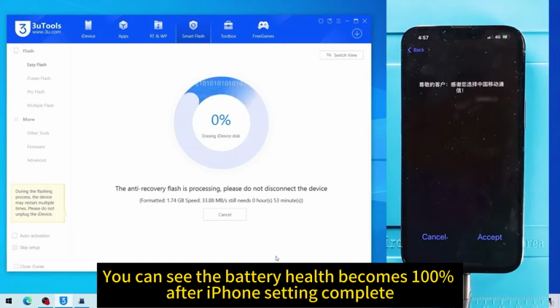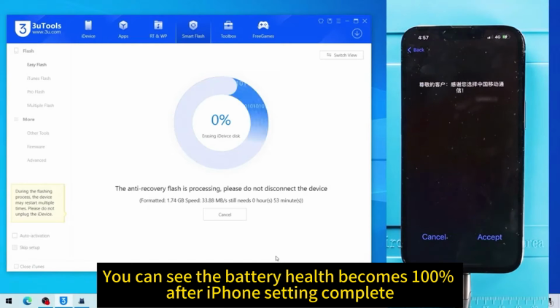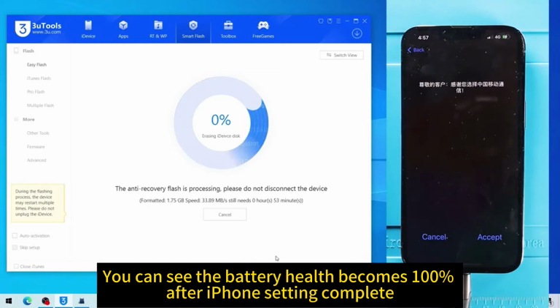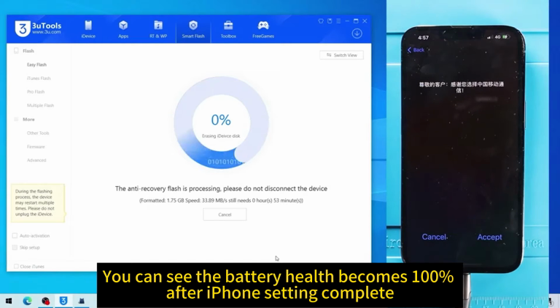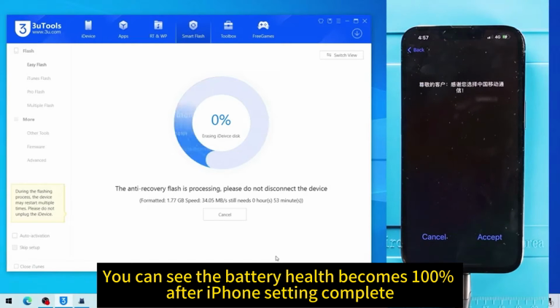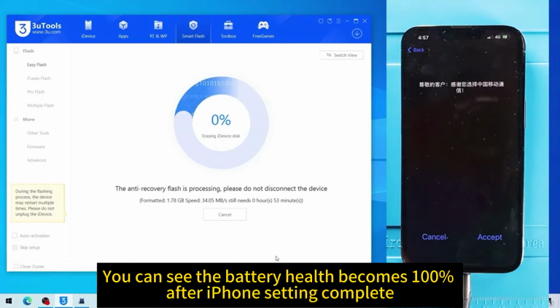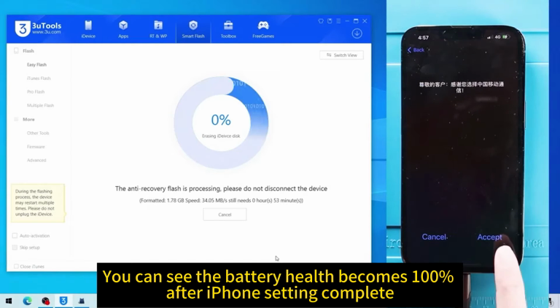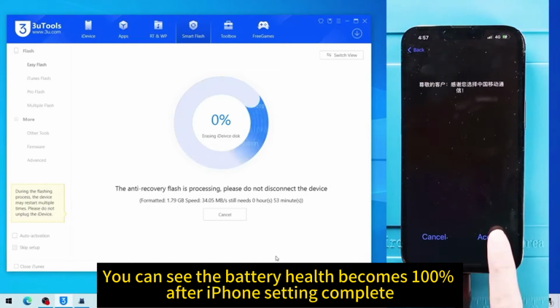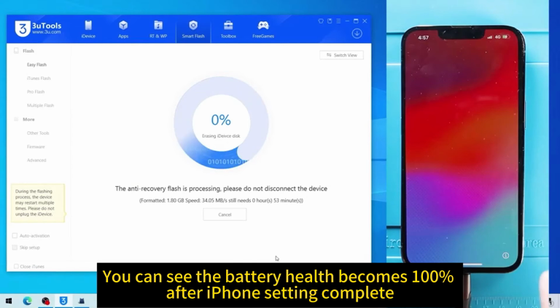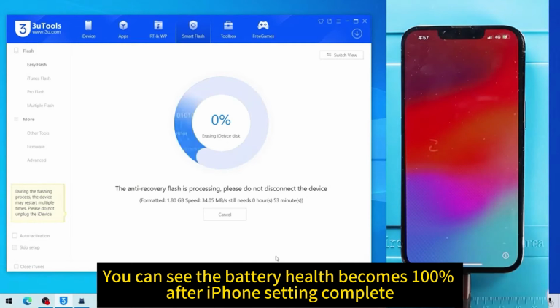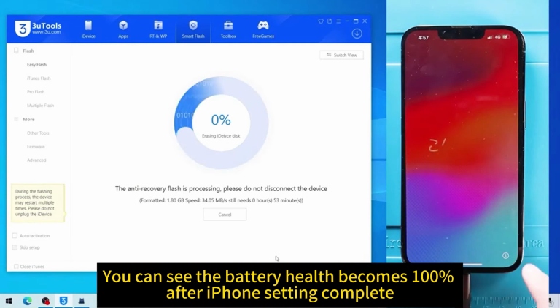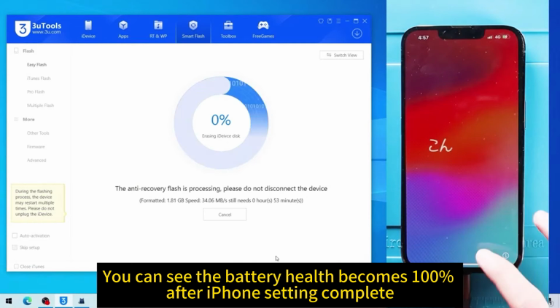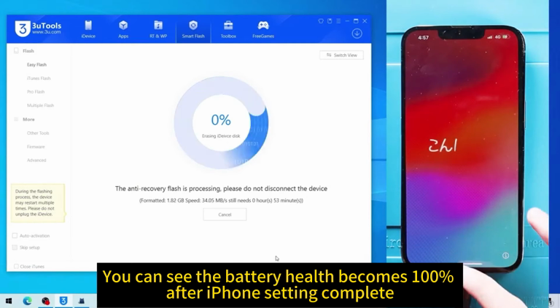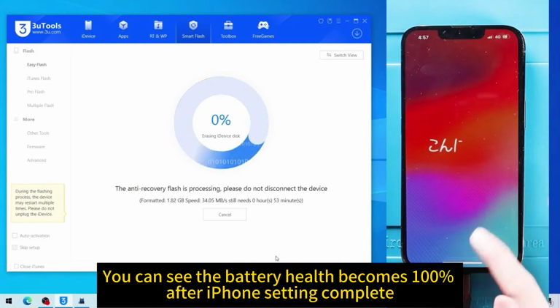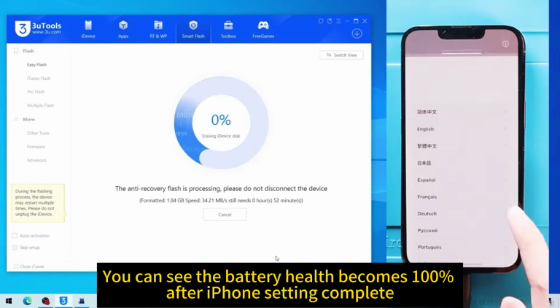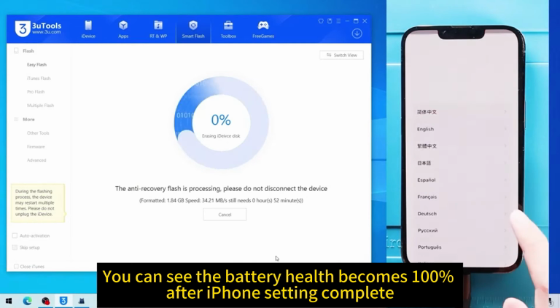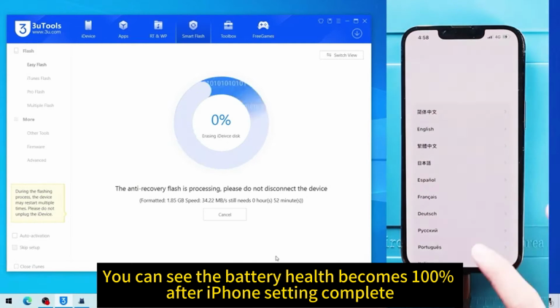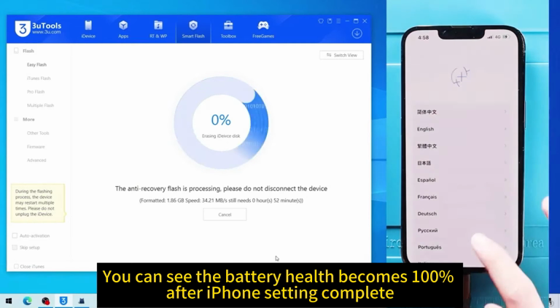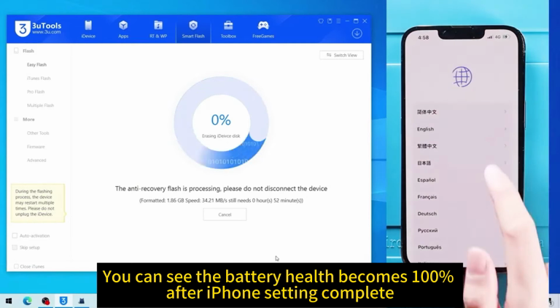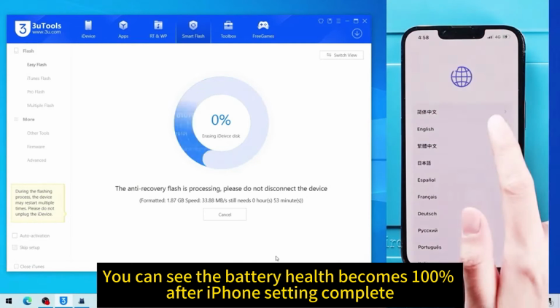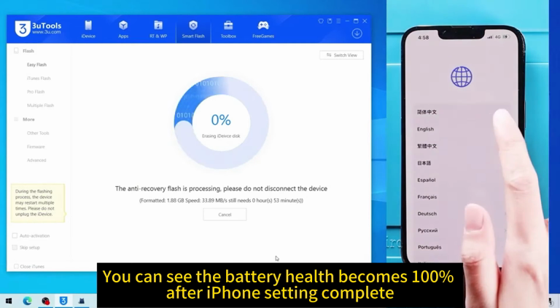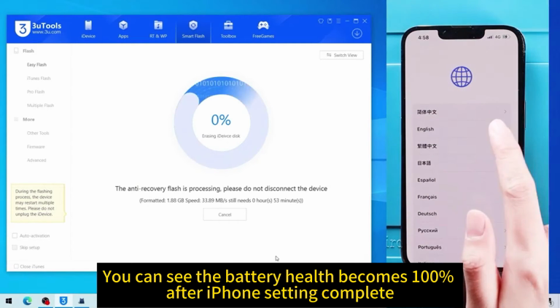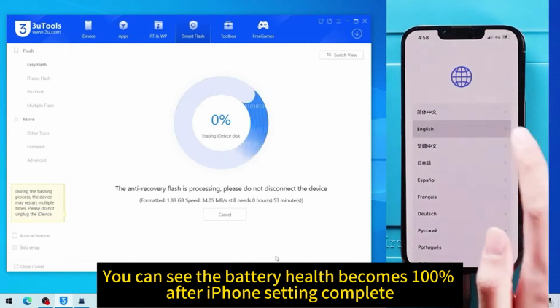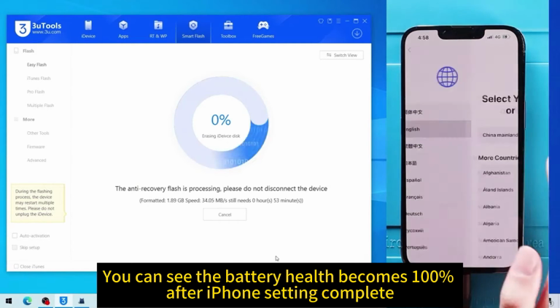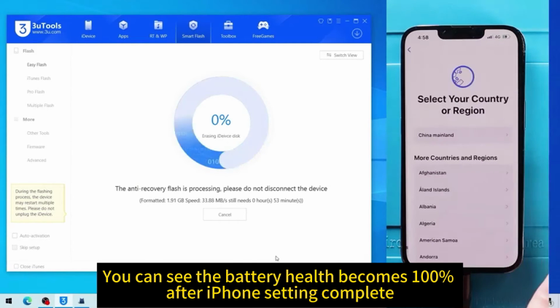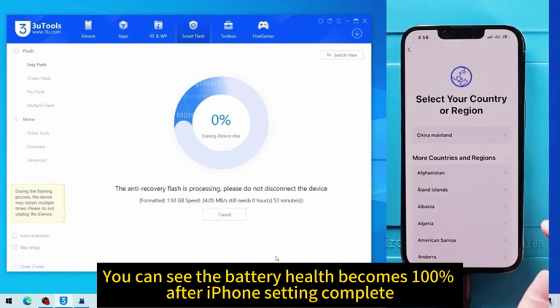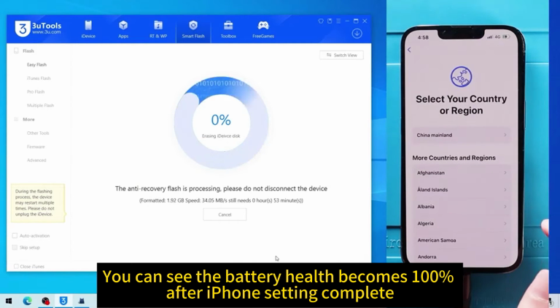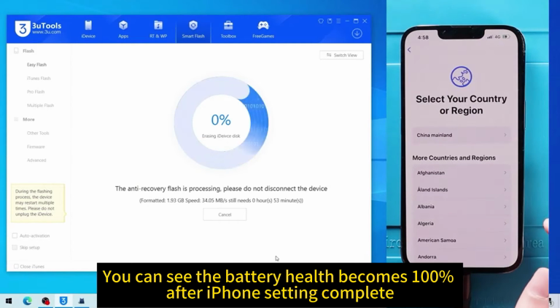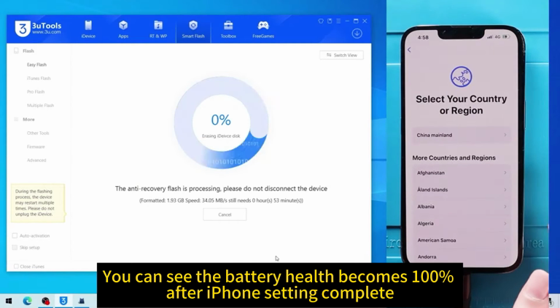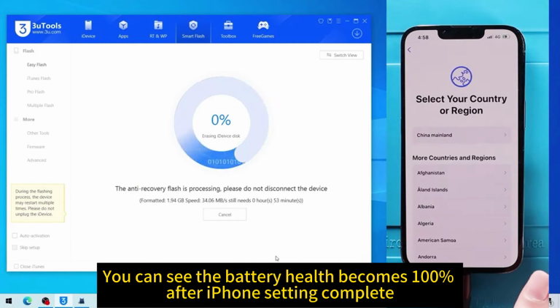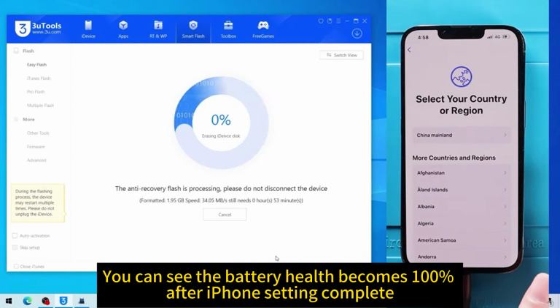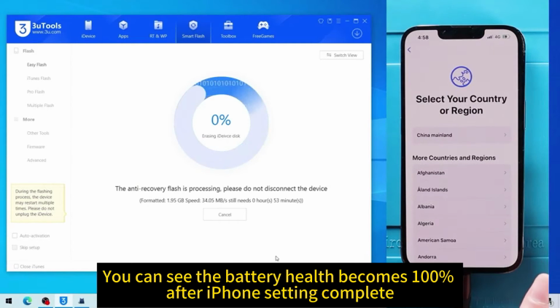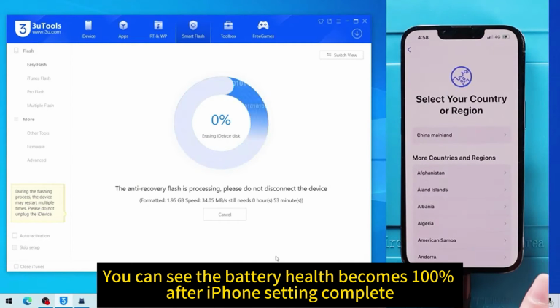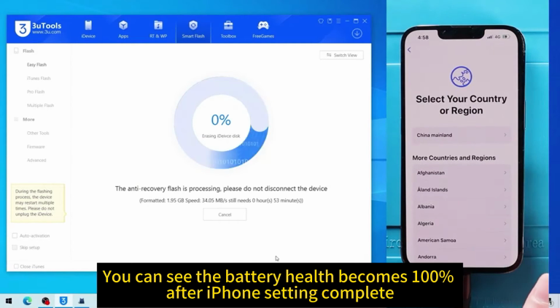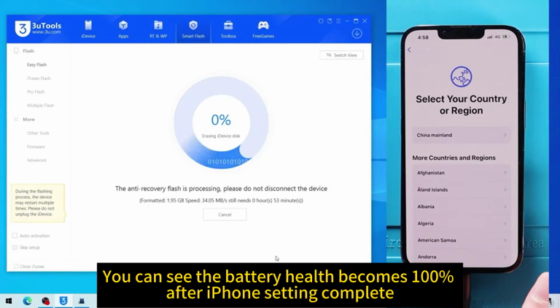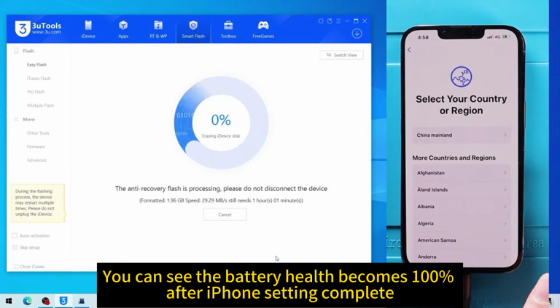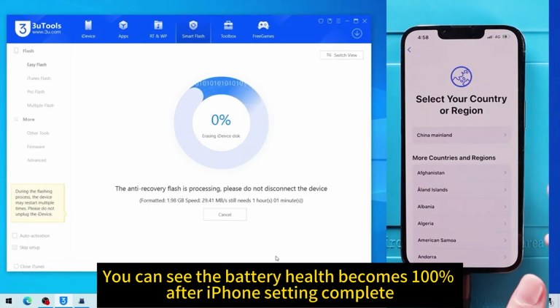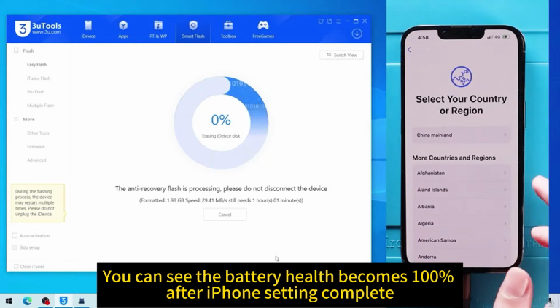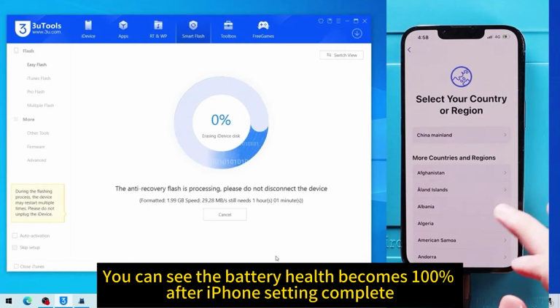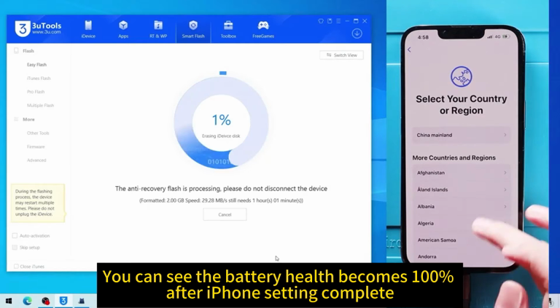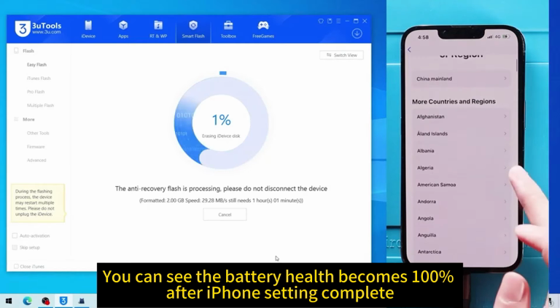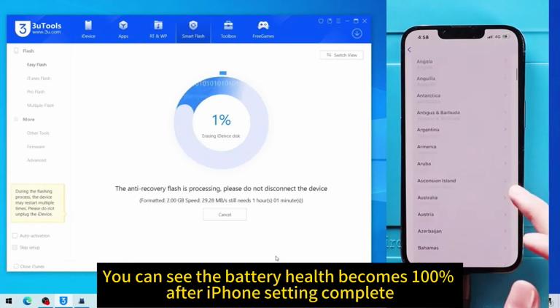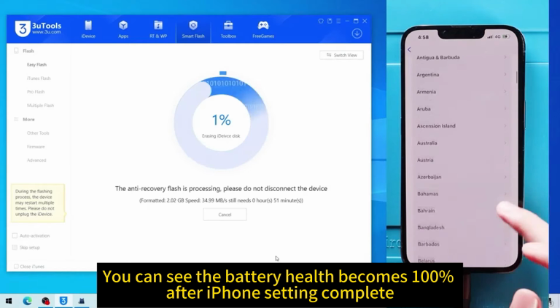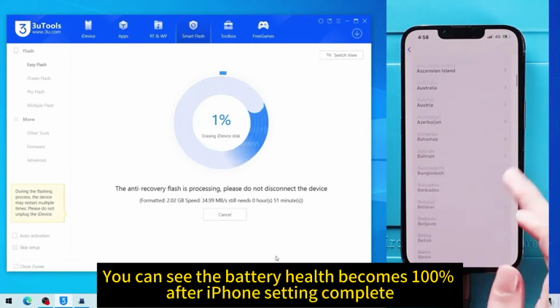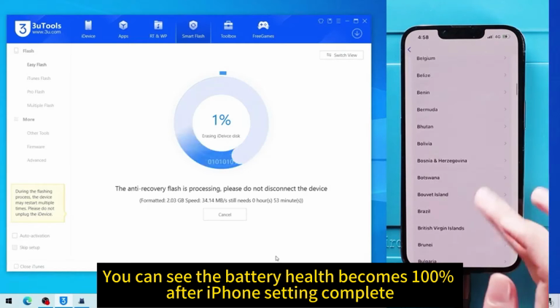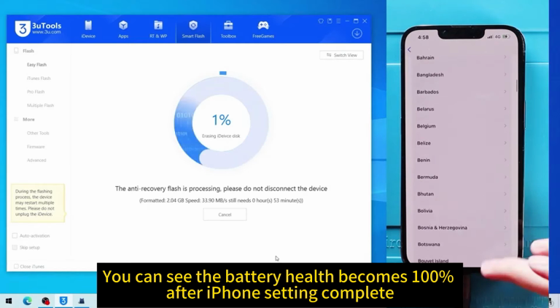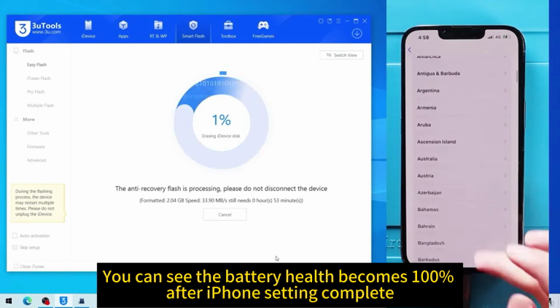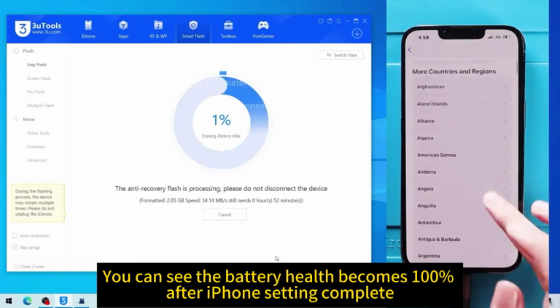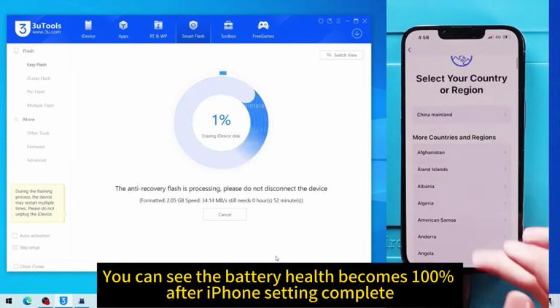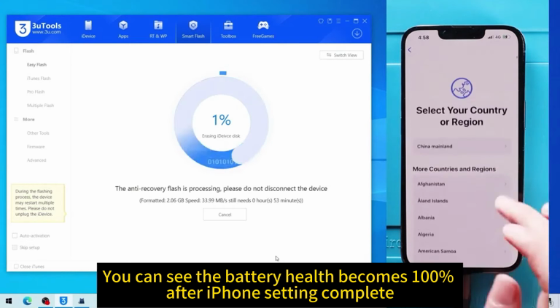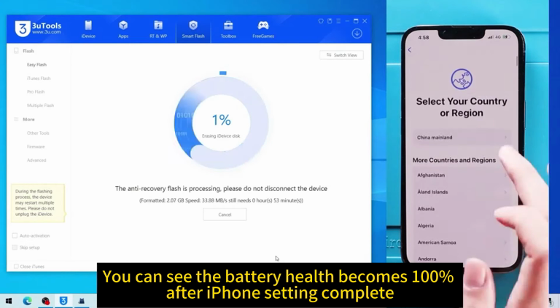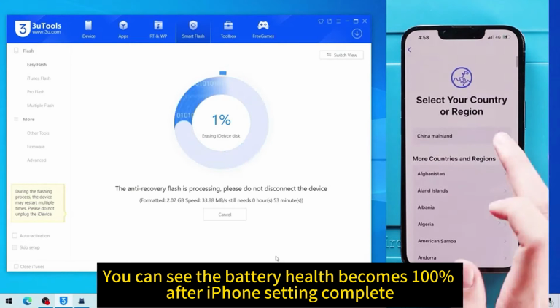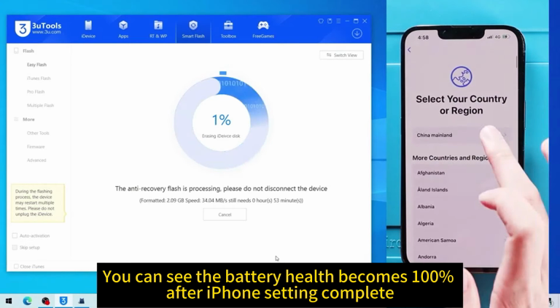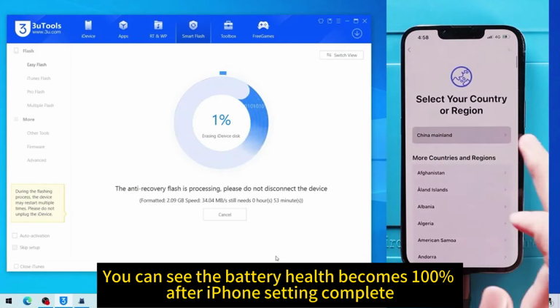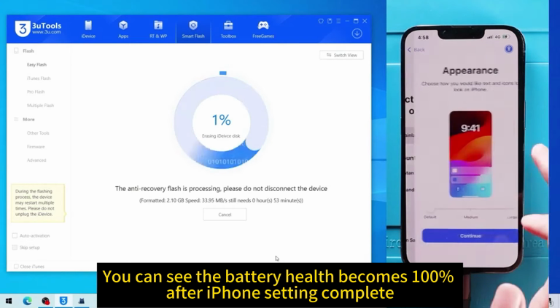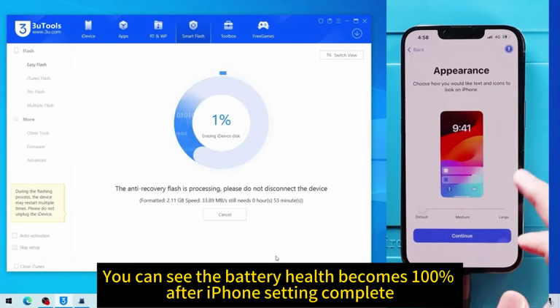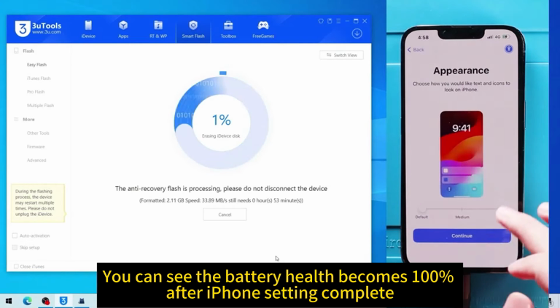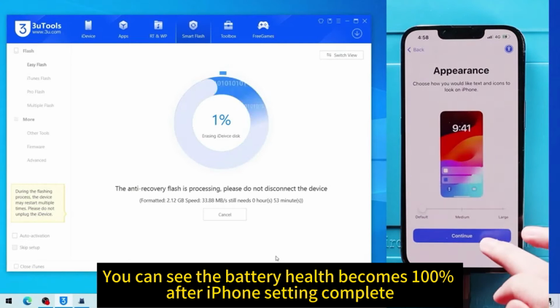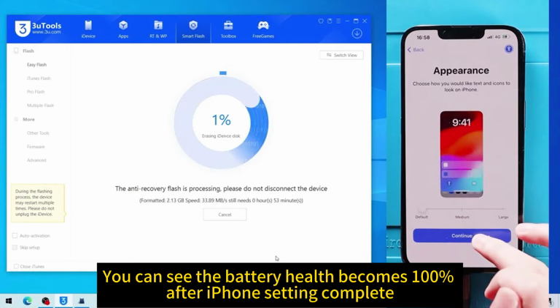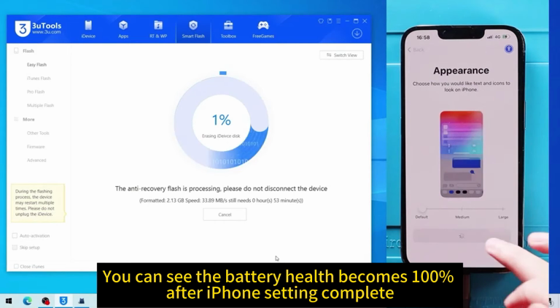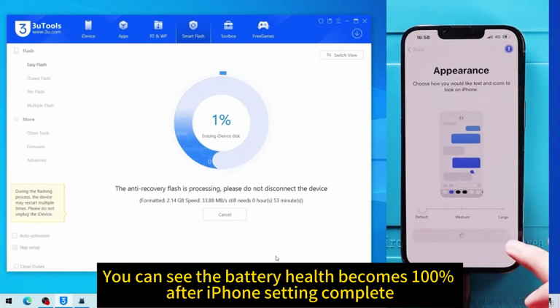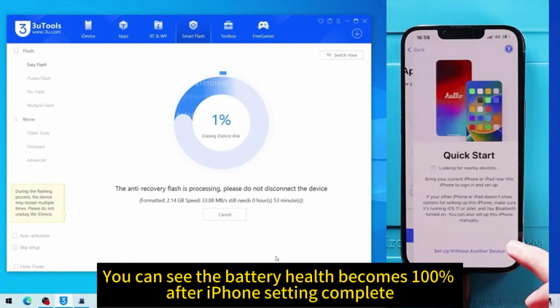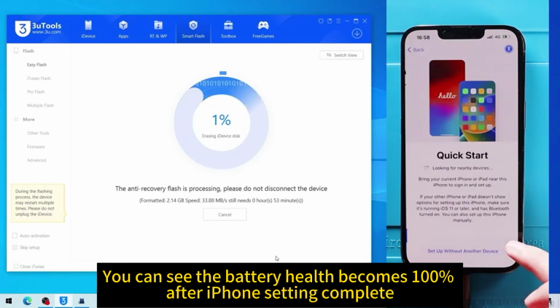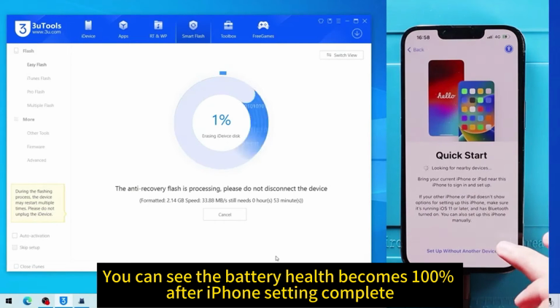You can see the battery health becomes 100% after the iPhone setup is complete.